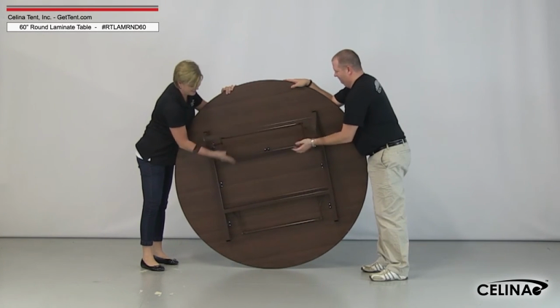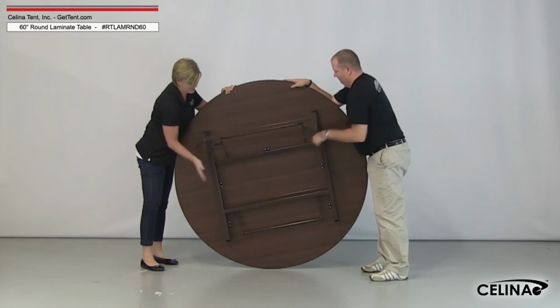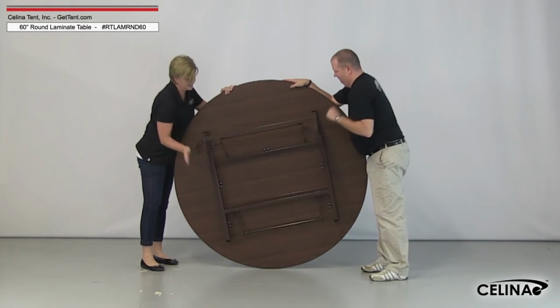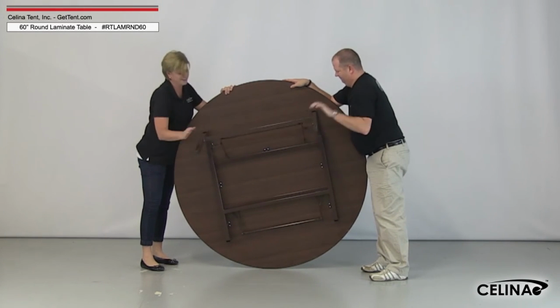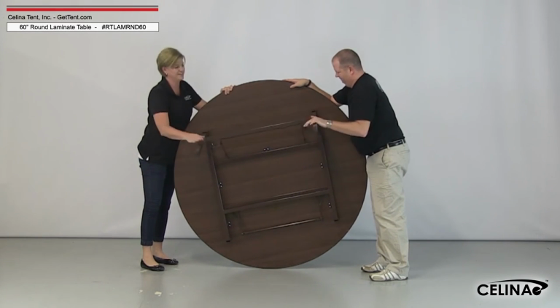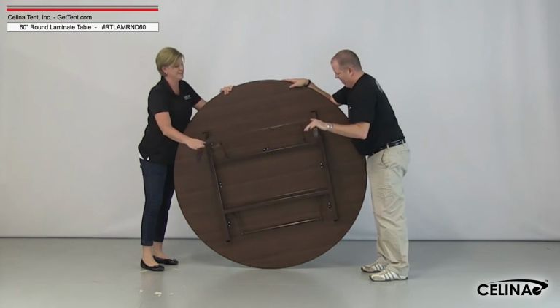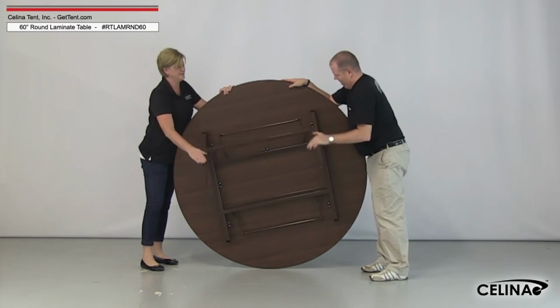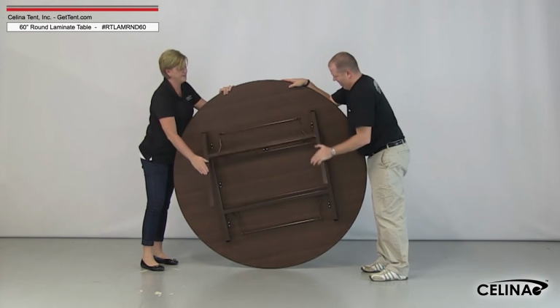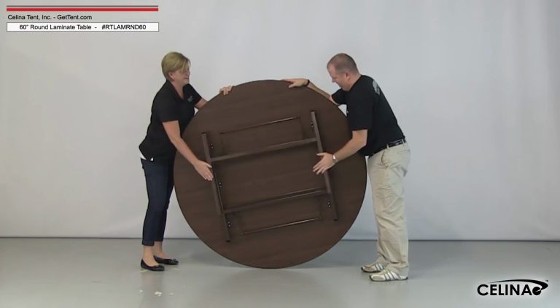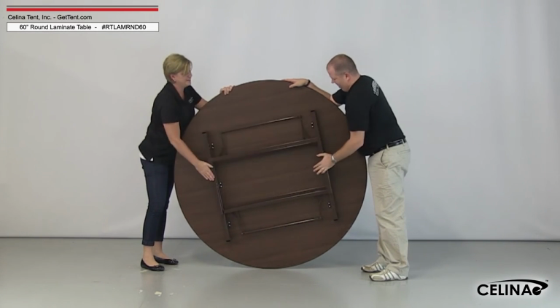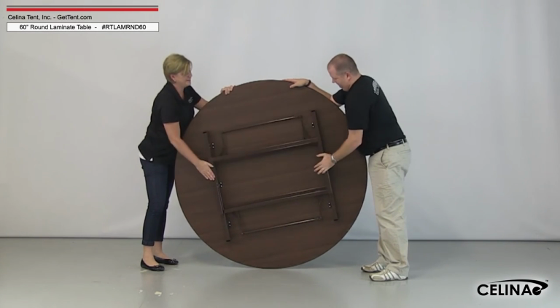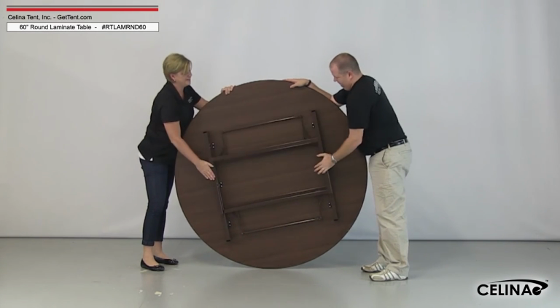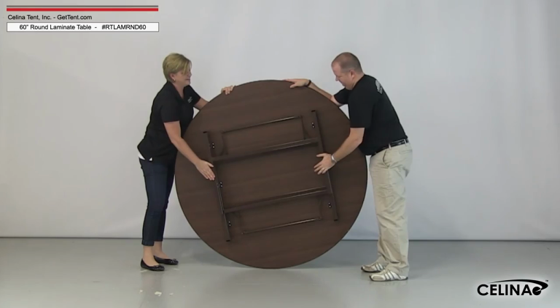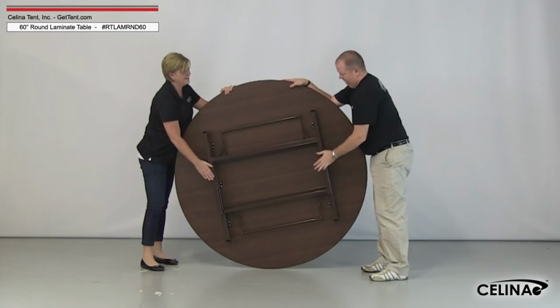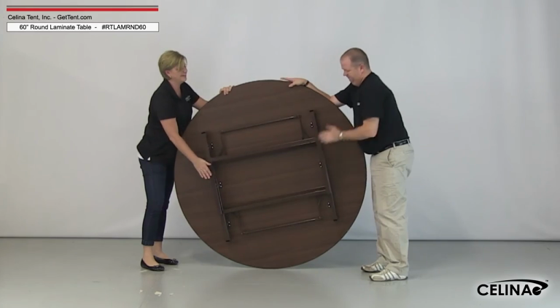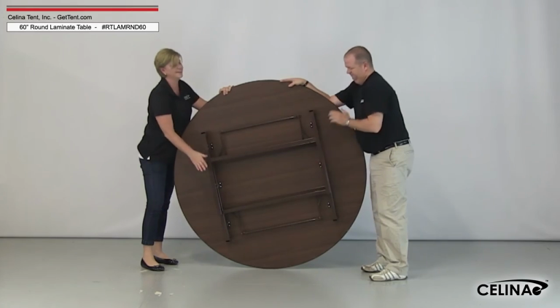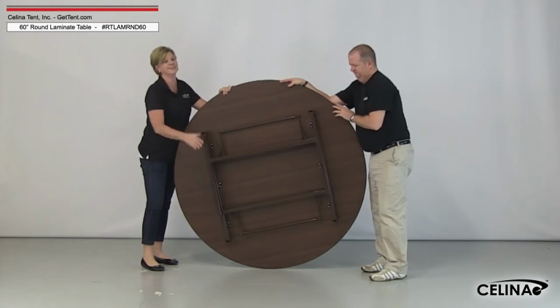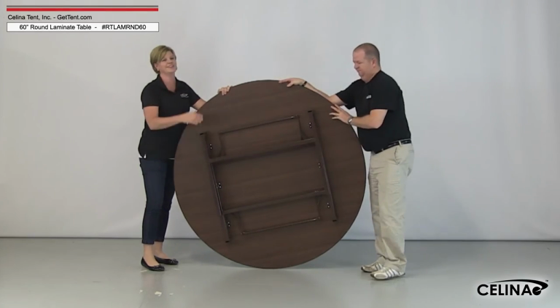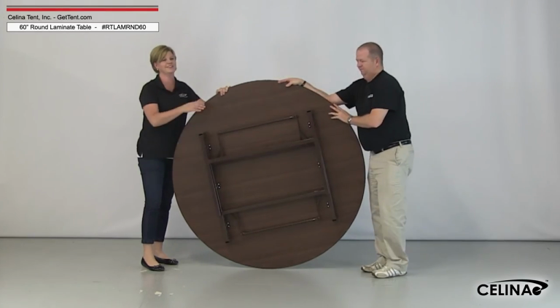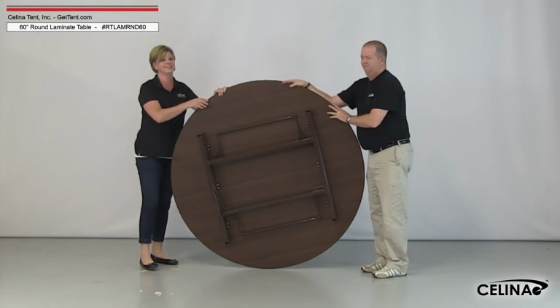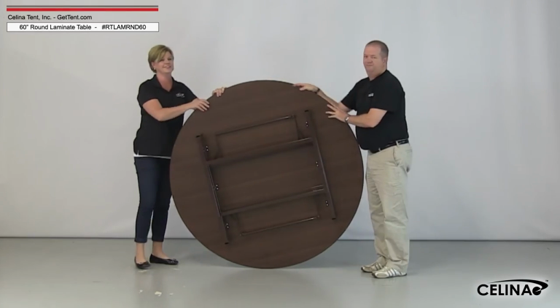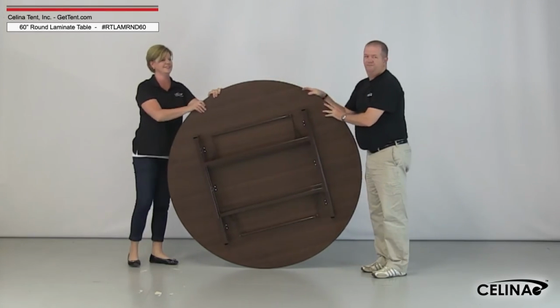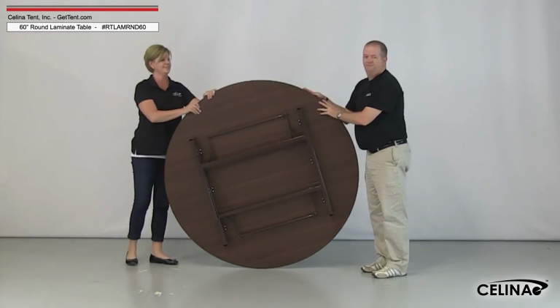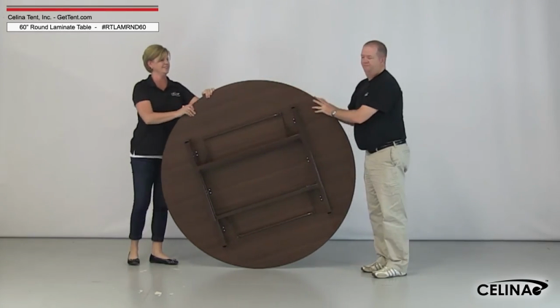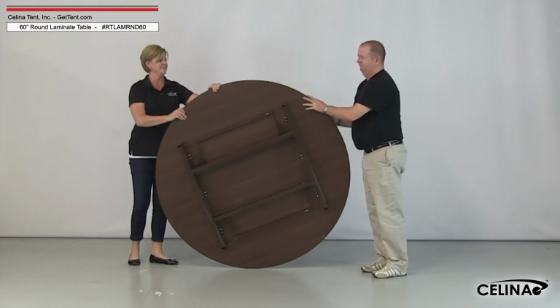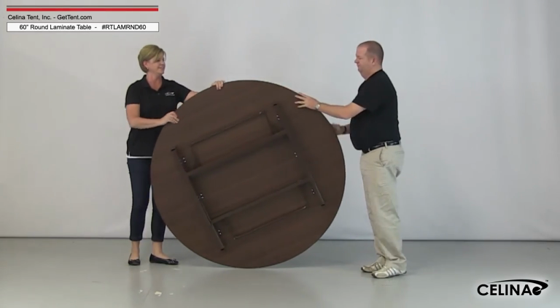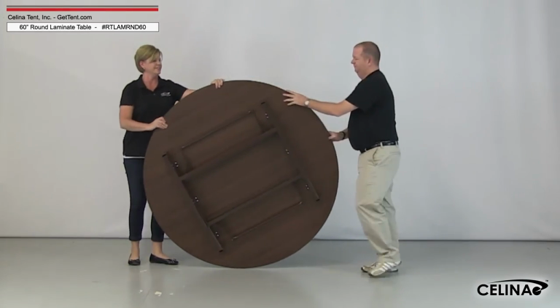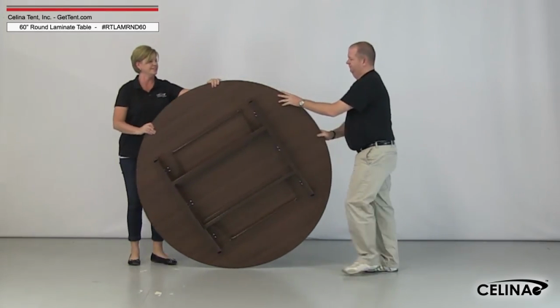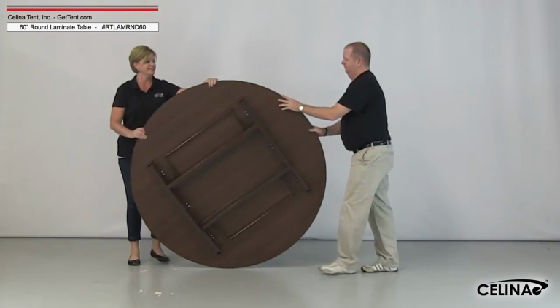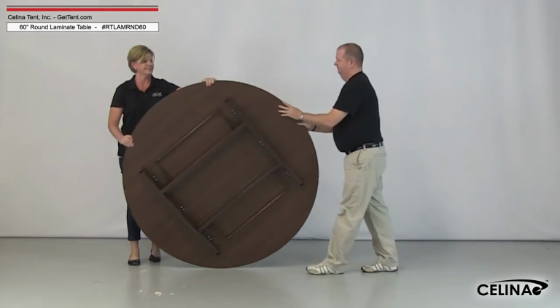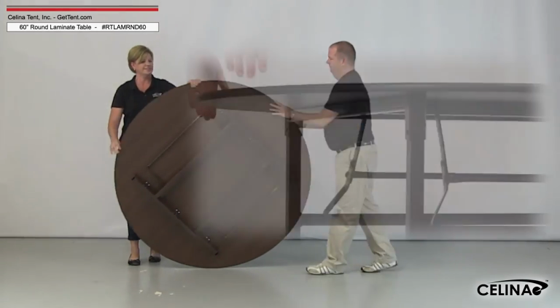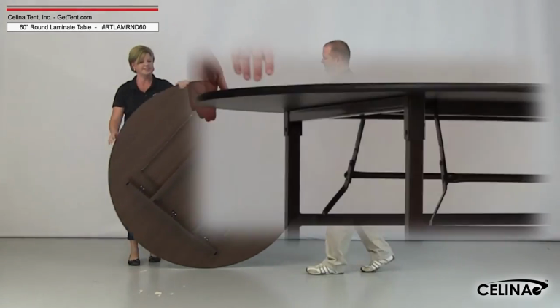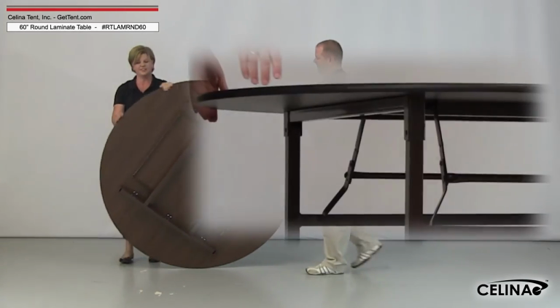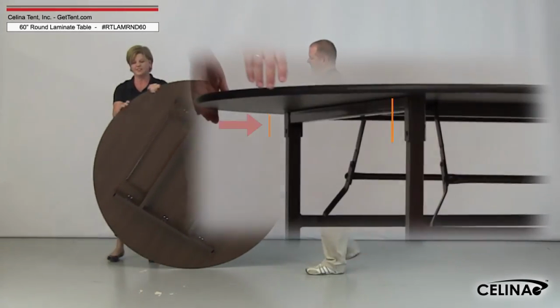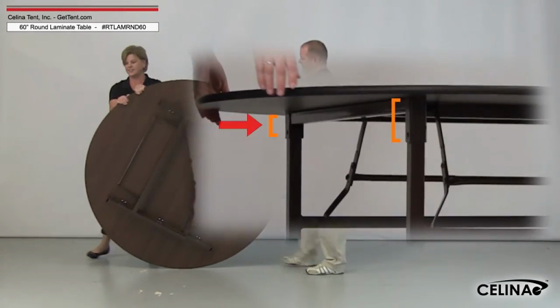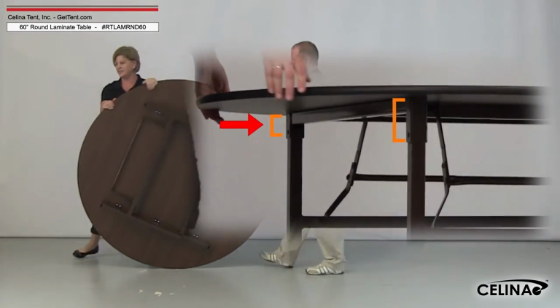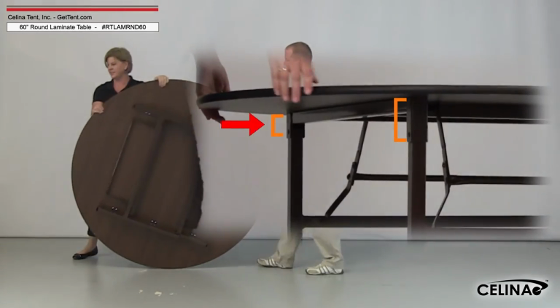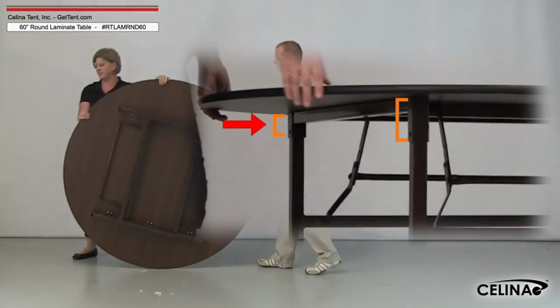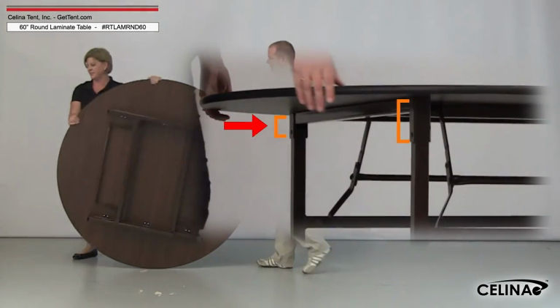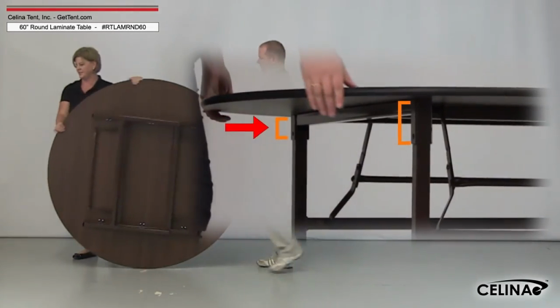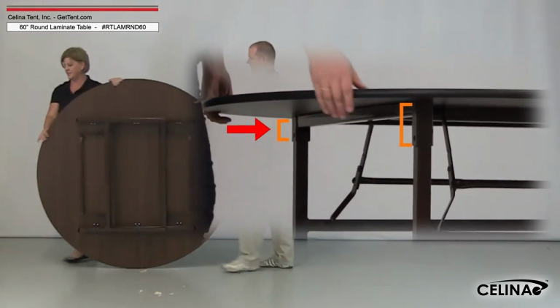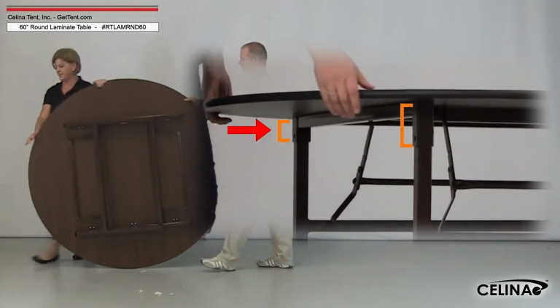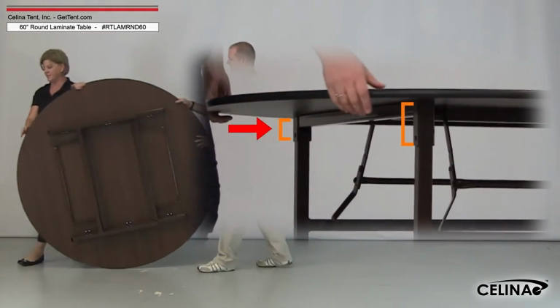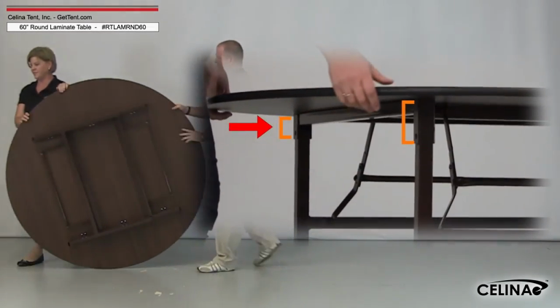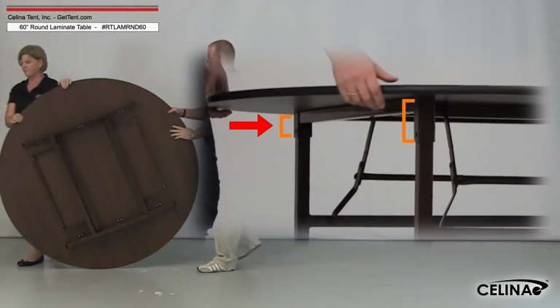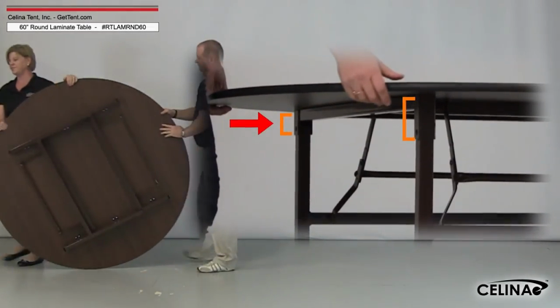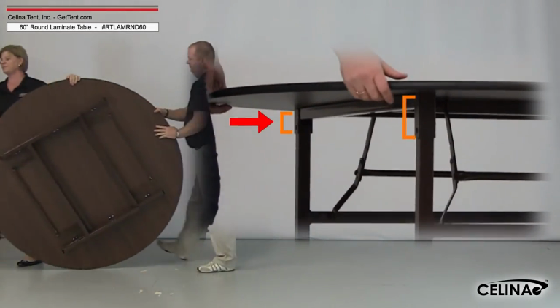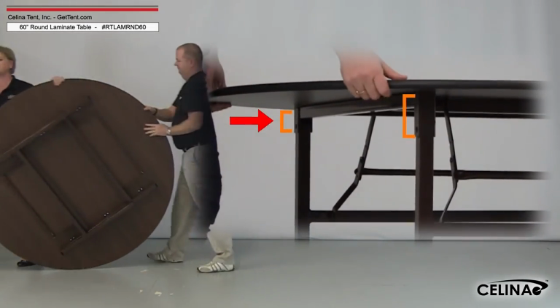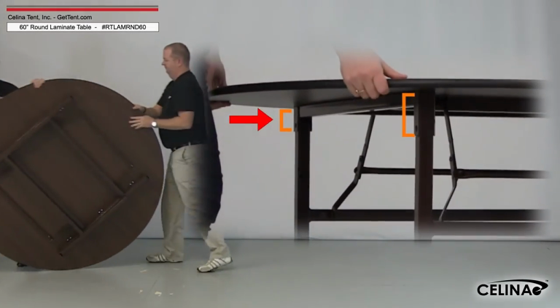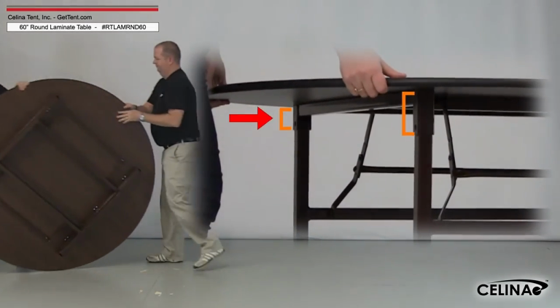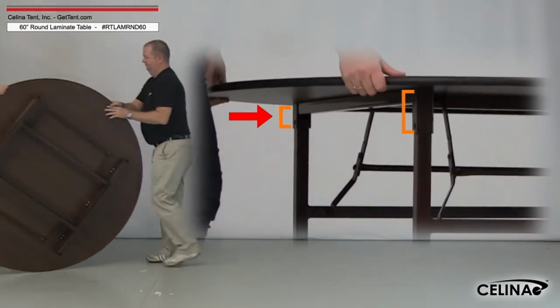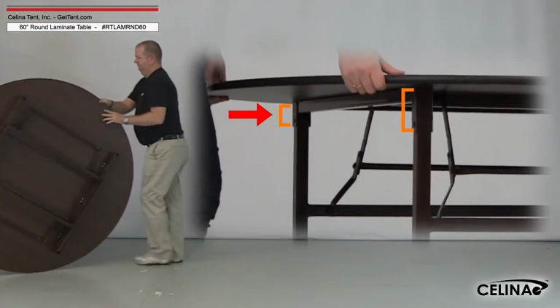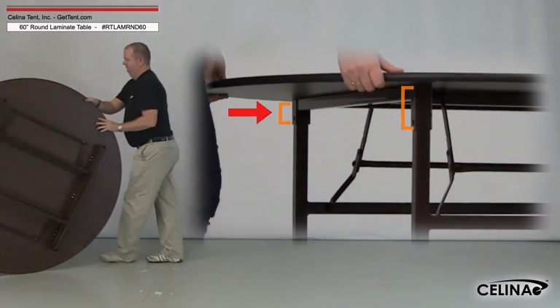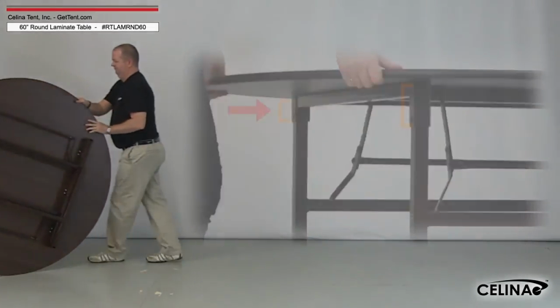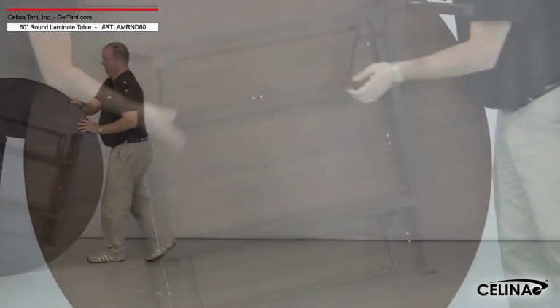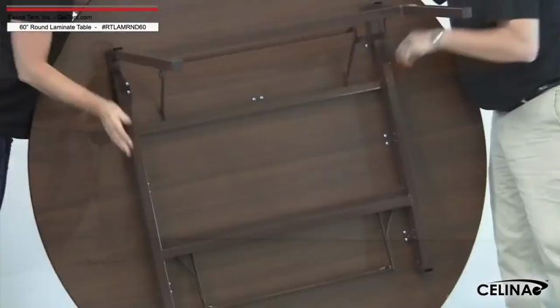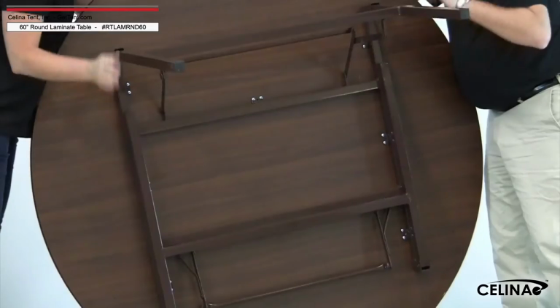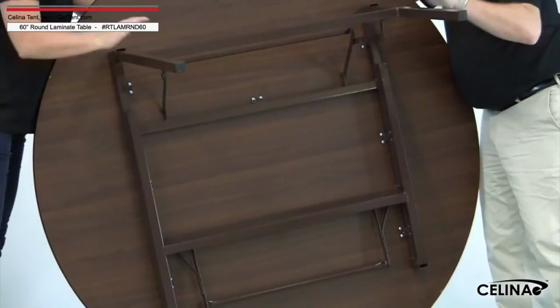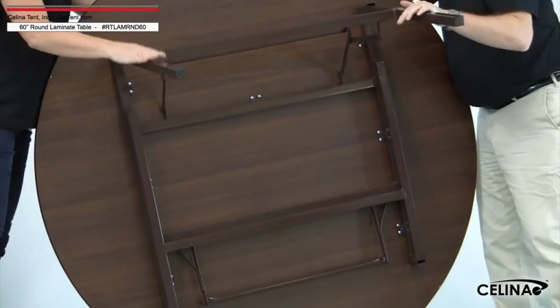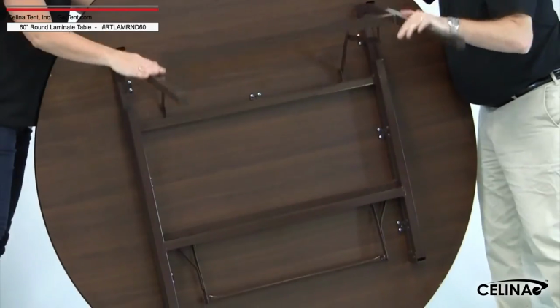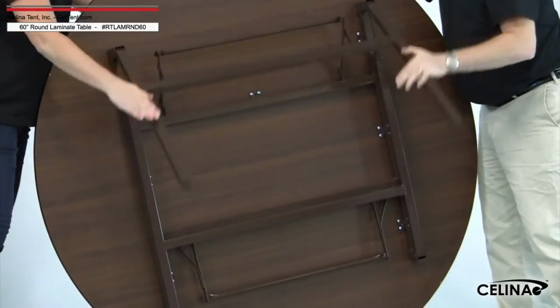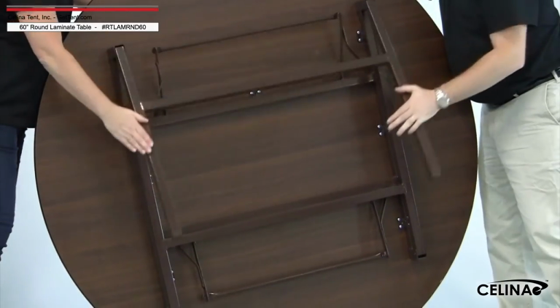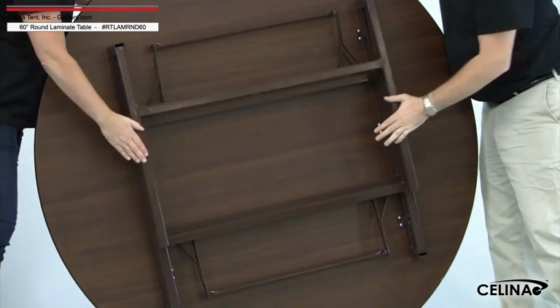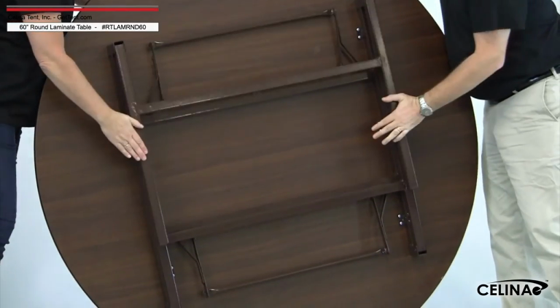Fold the legs flat against the underside. Make sure the legs are set with the shorter hinge base folding first, as the other set is made to fold over top.